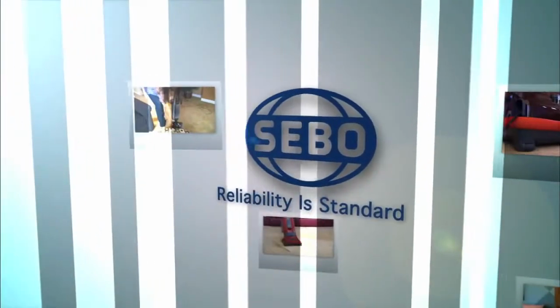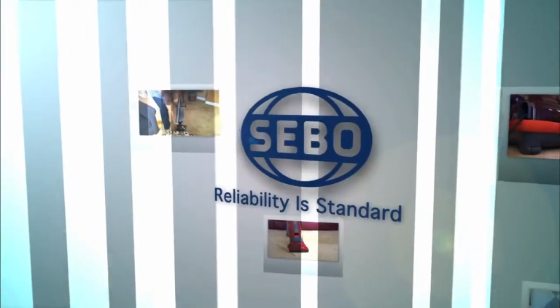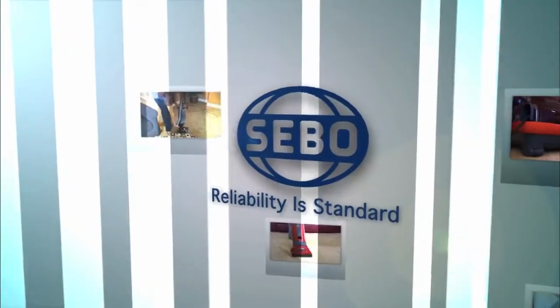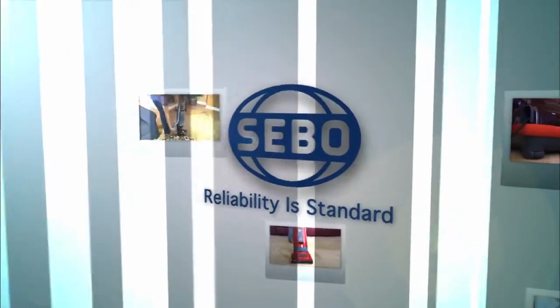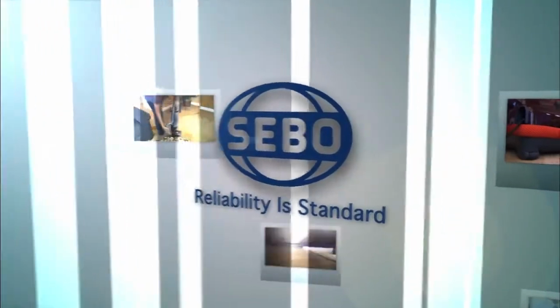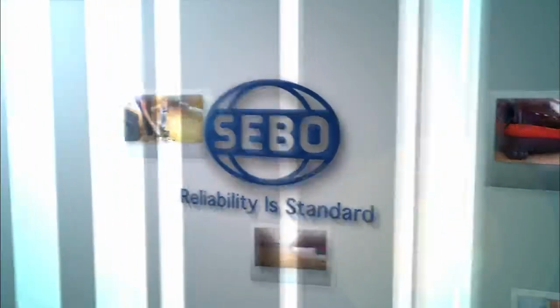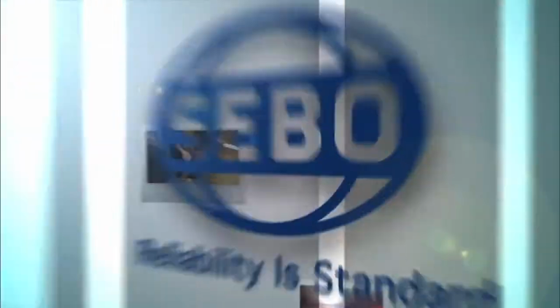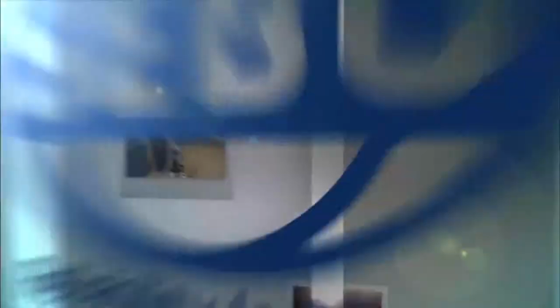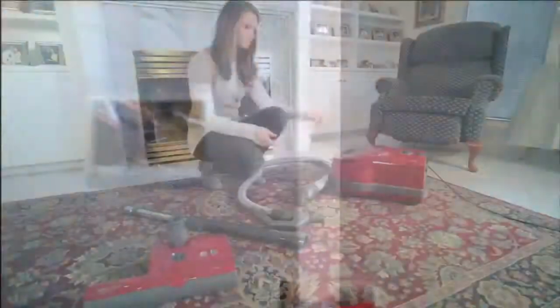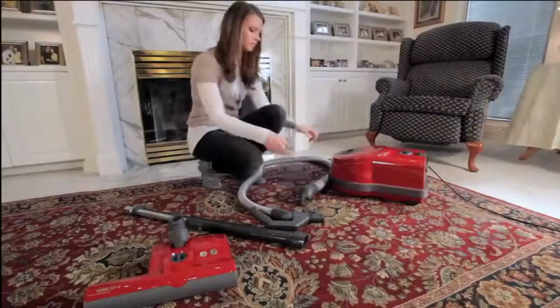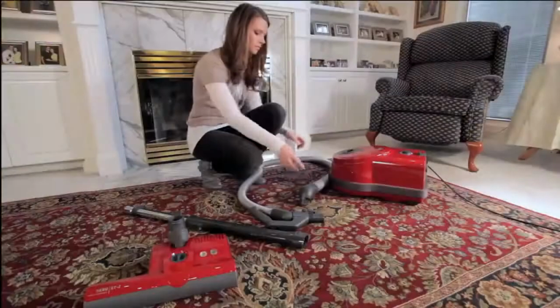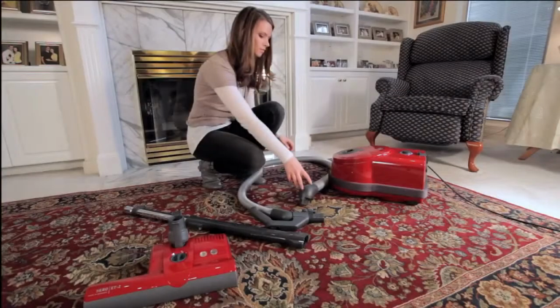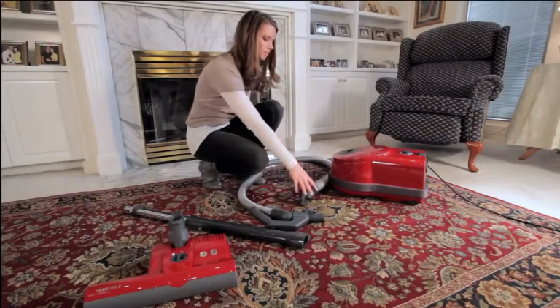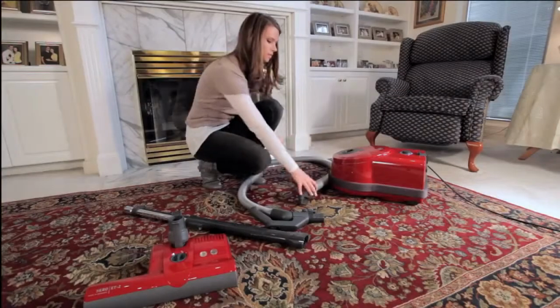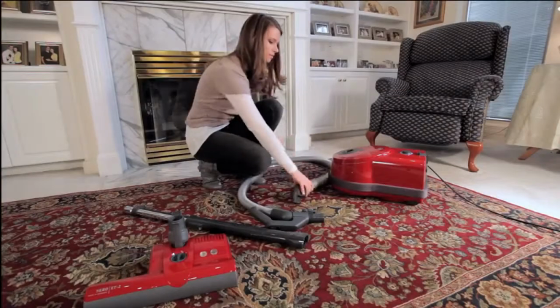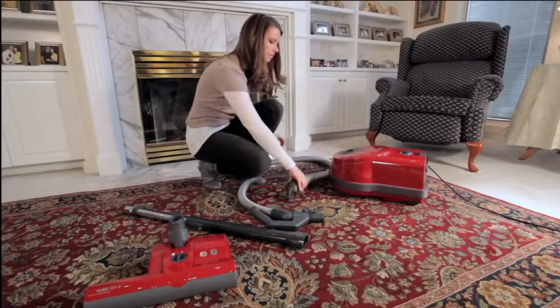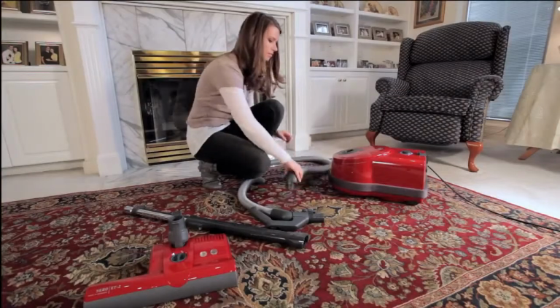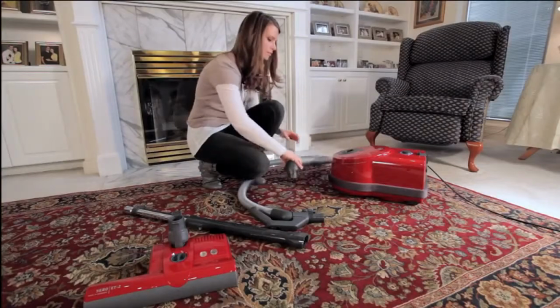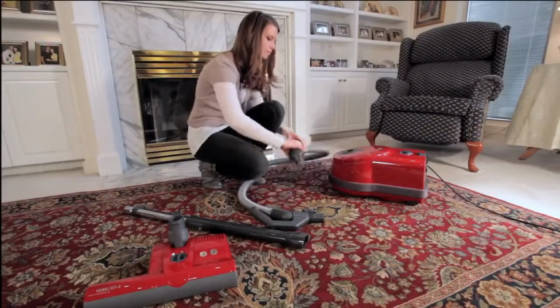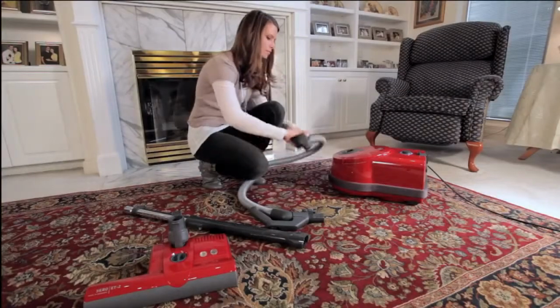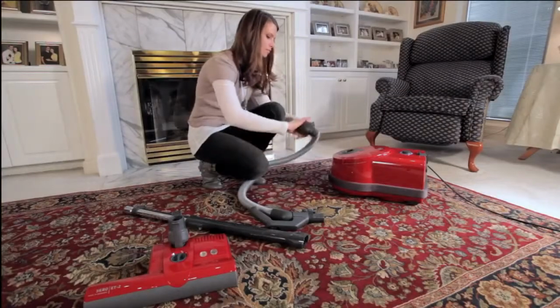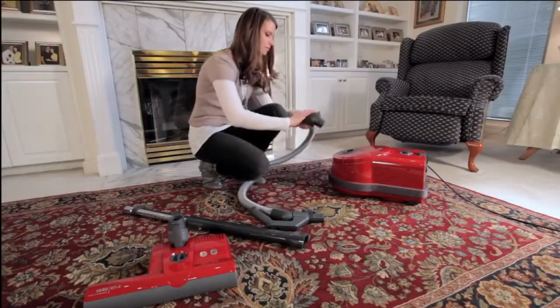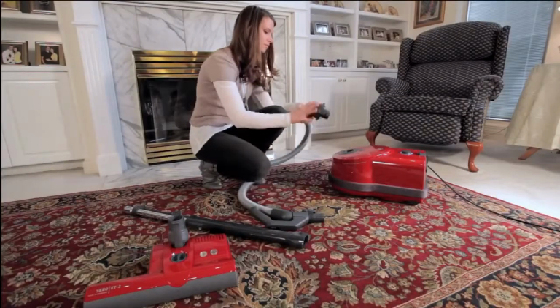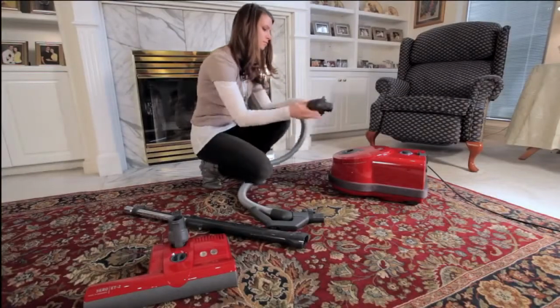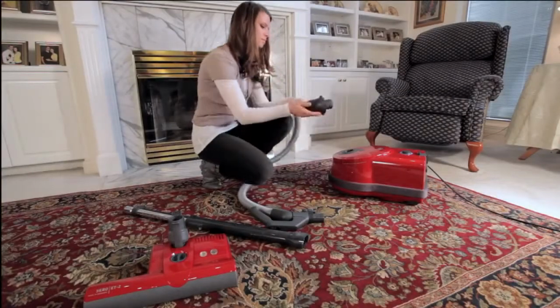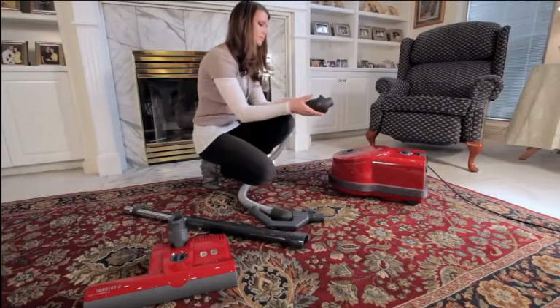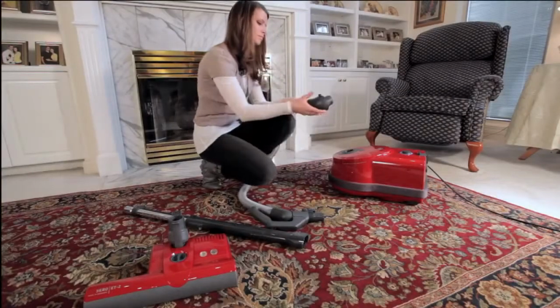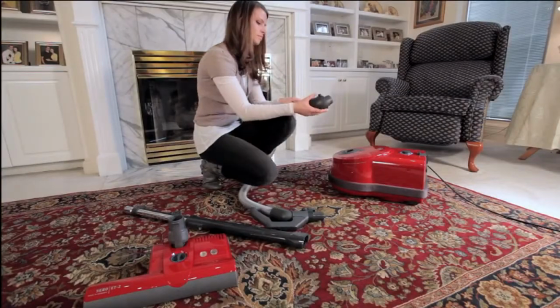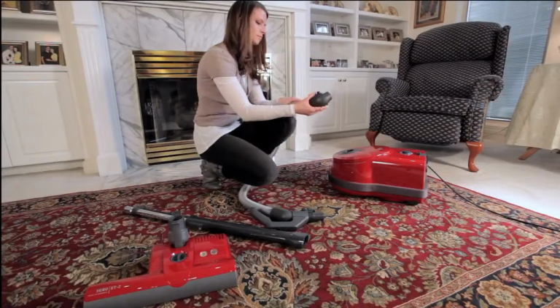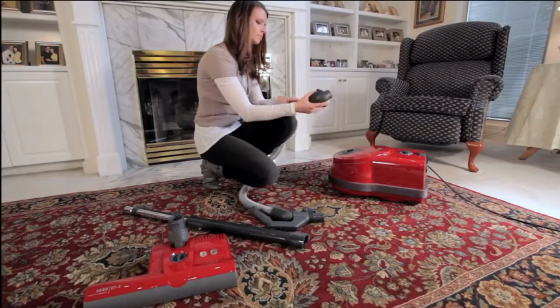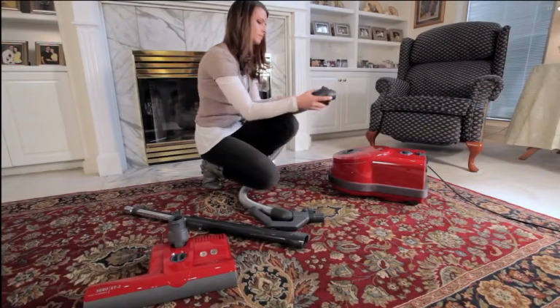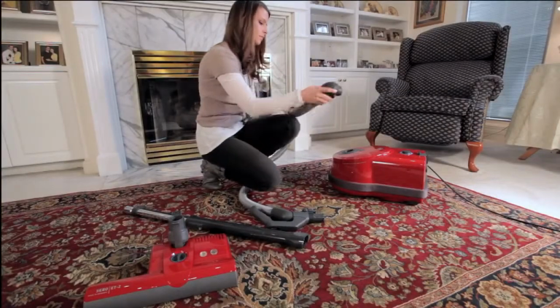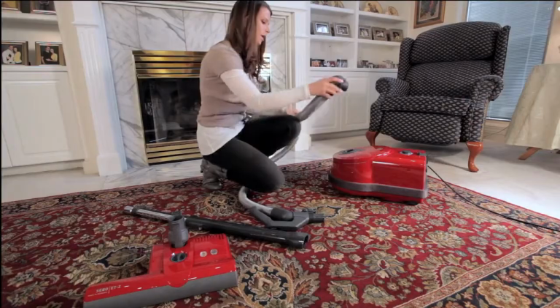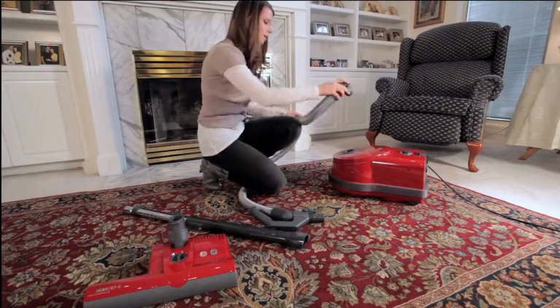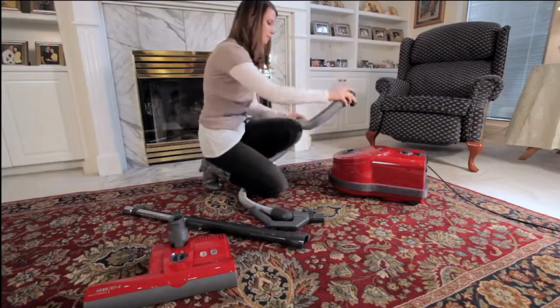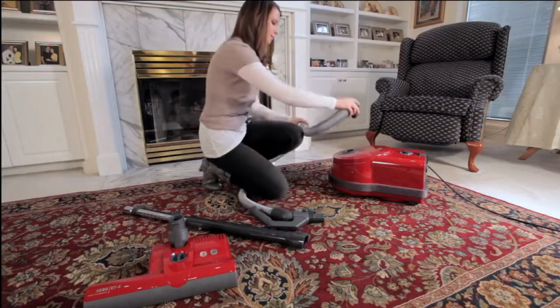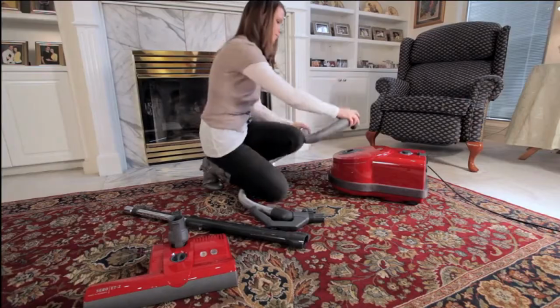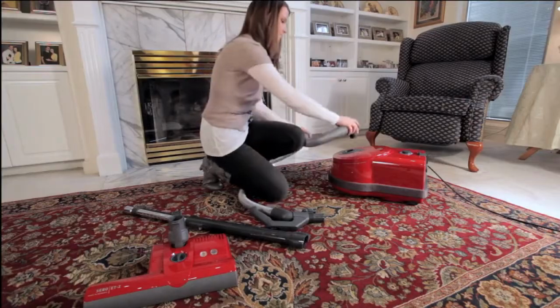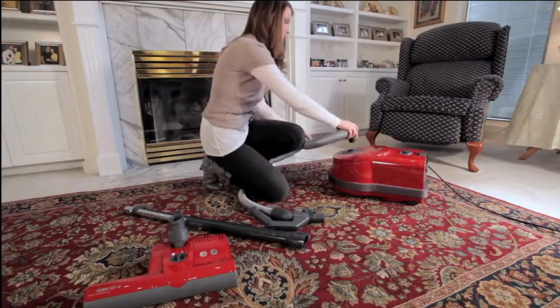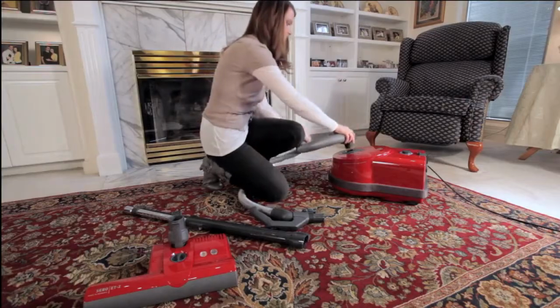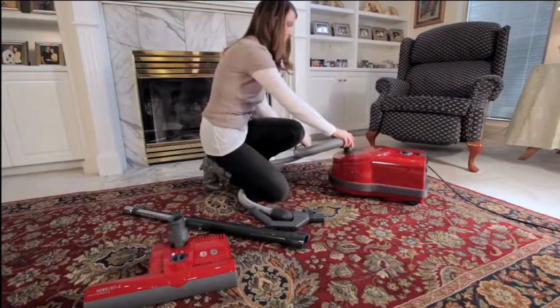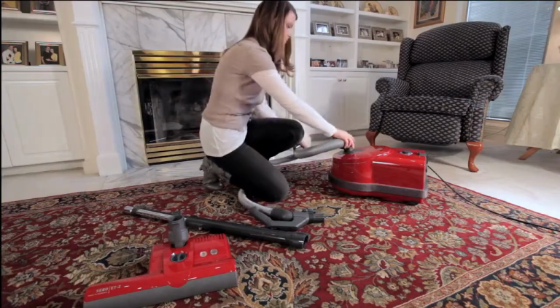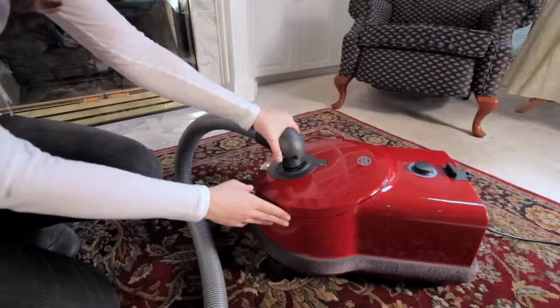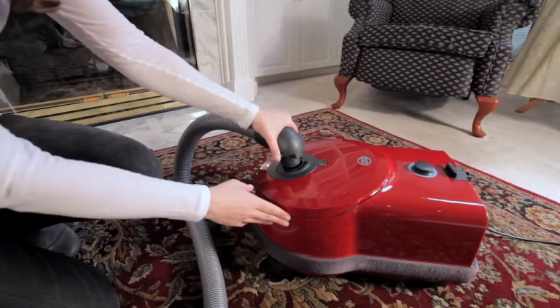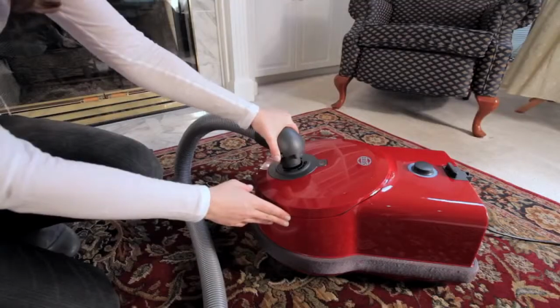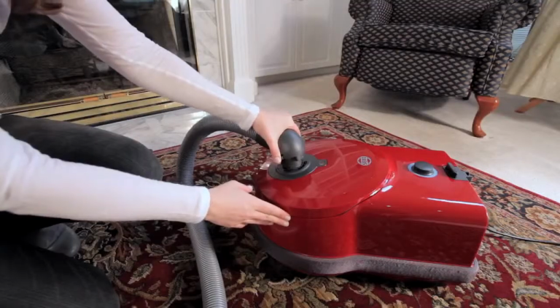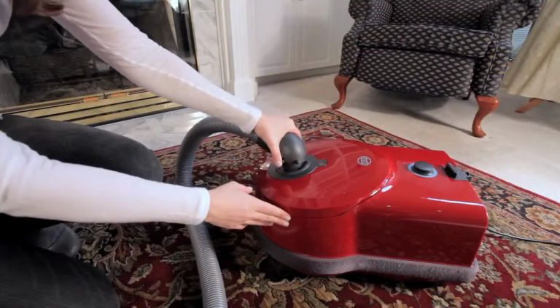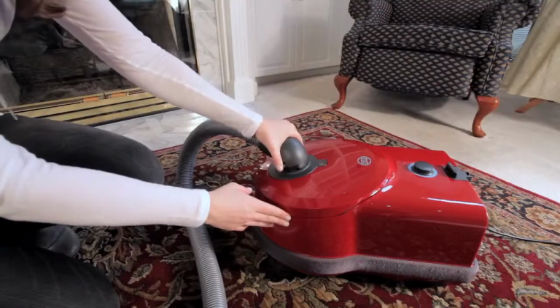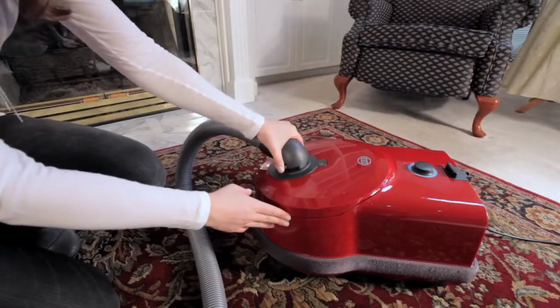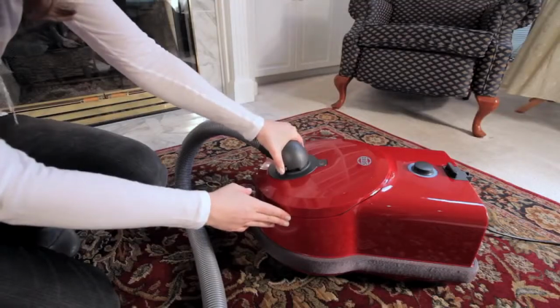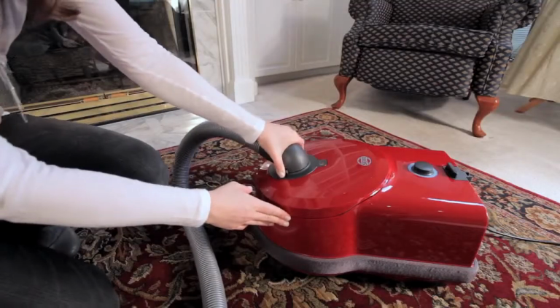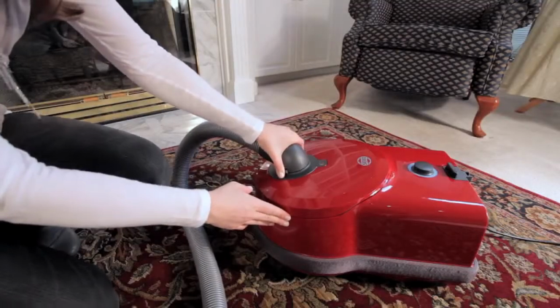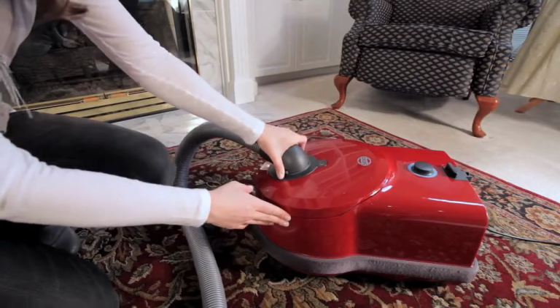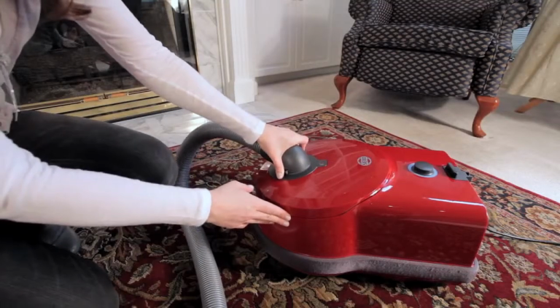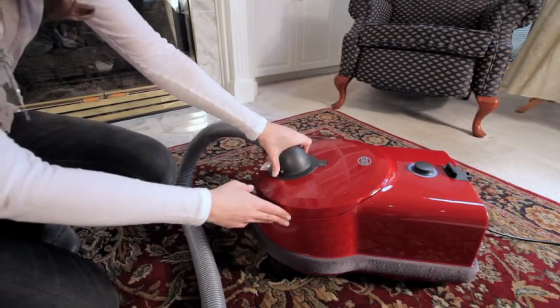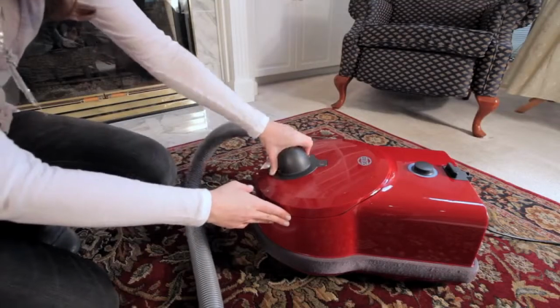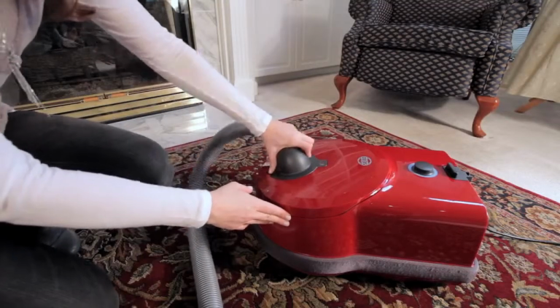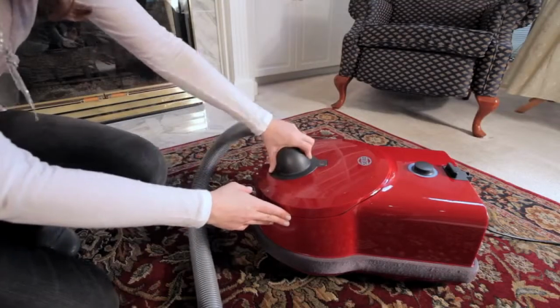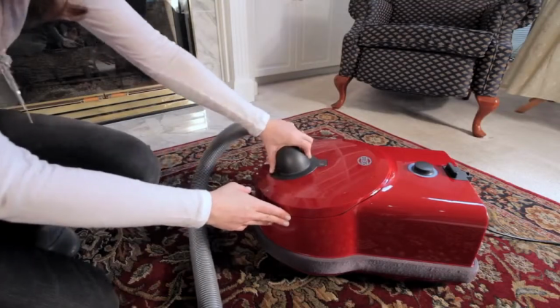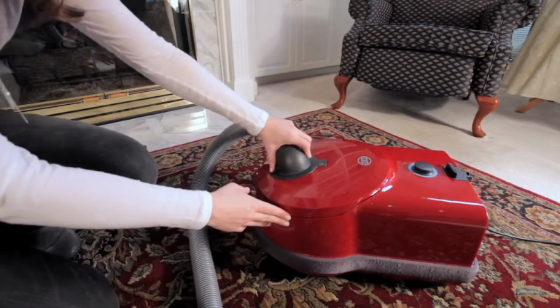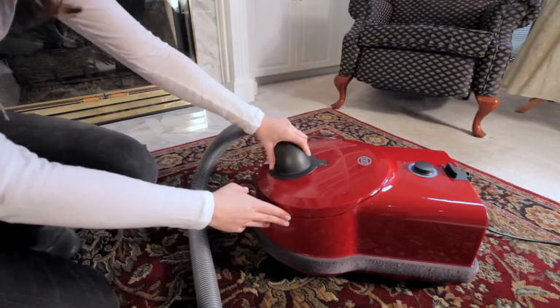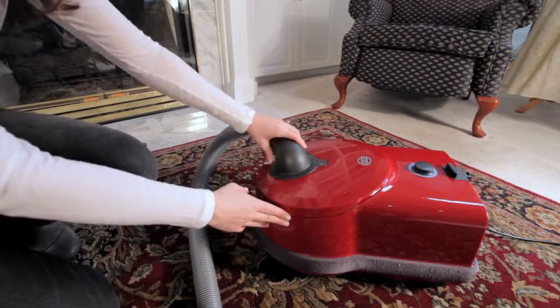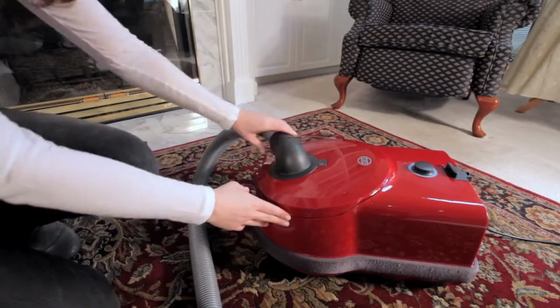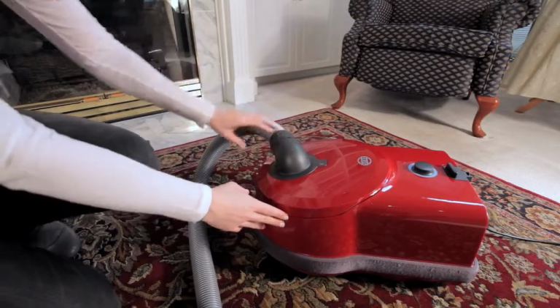First, insert the hose neck into the connection device on the canister until it snaps firmly into place.